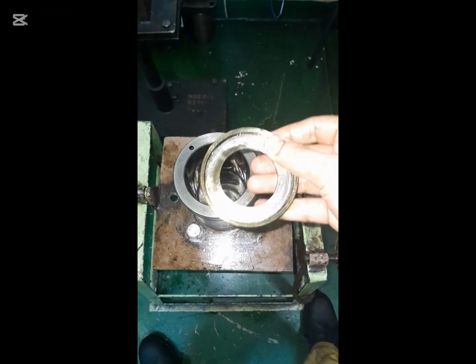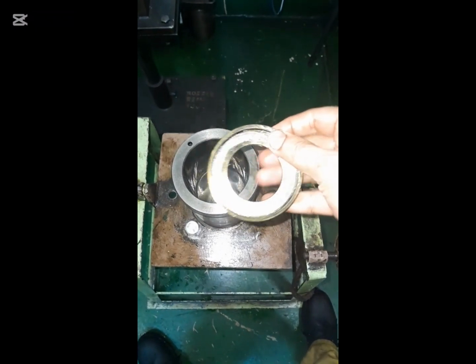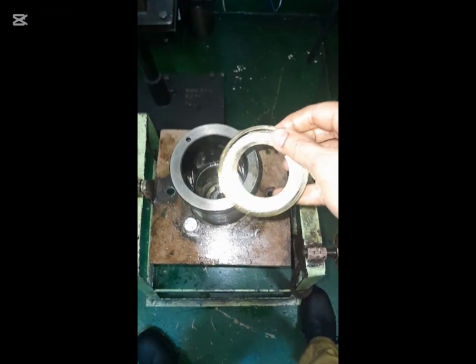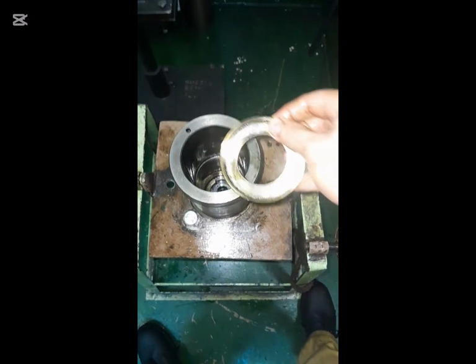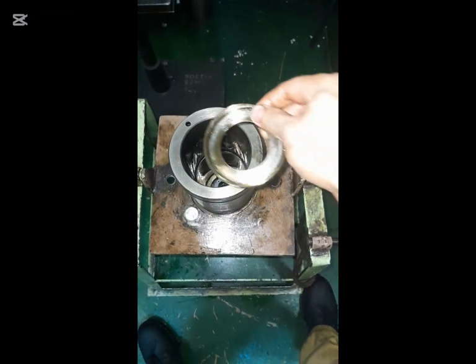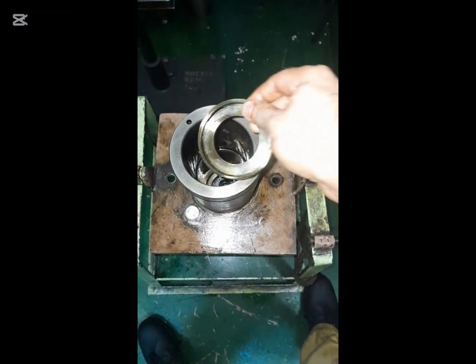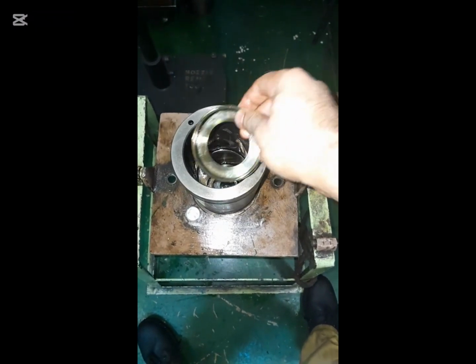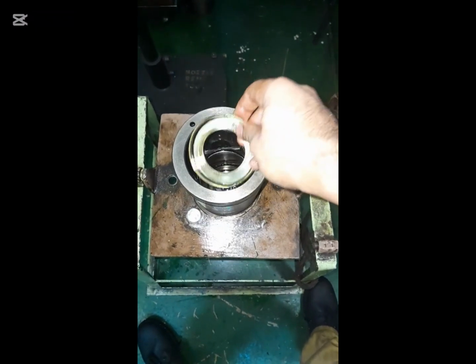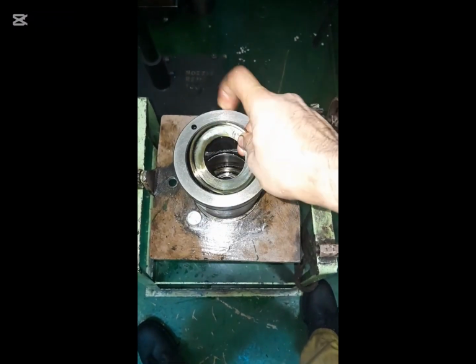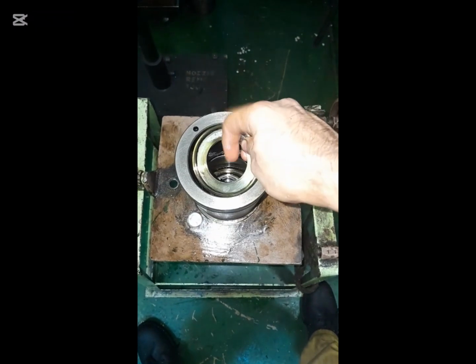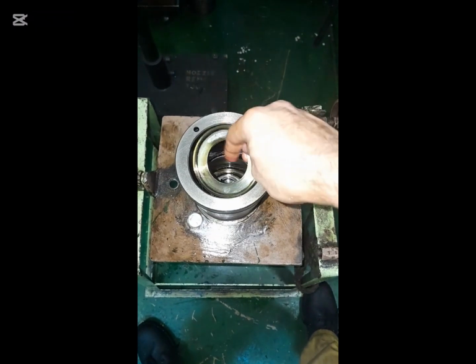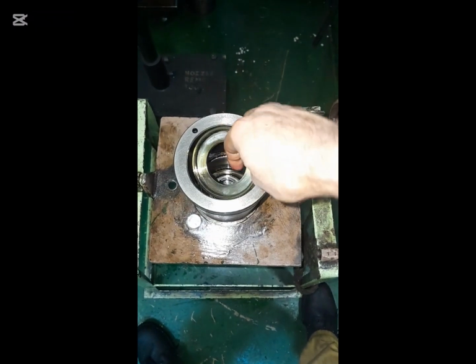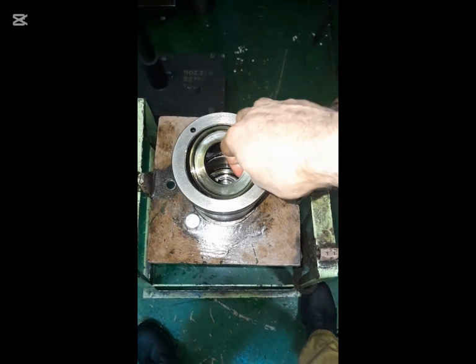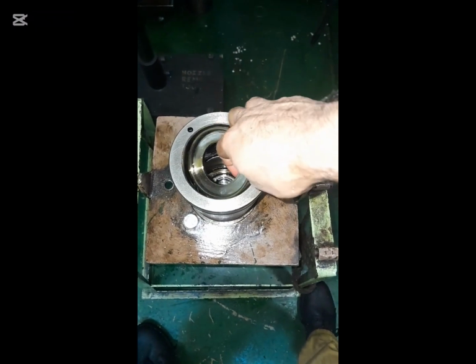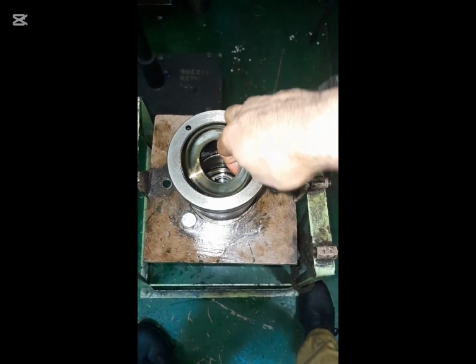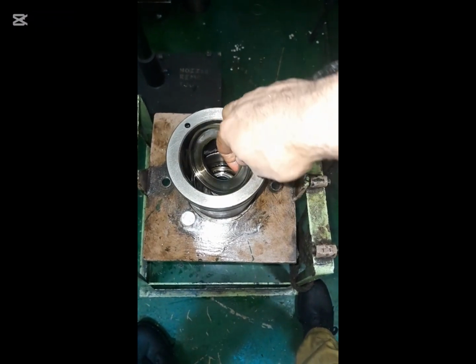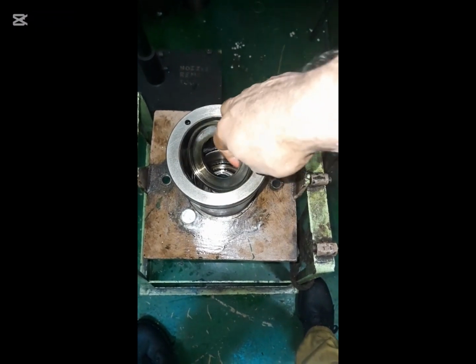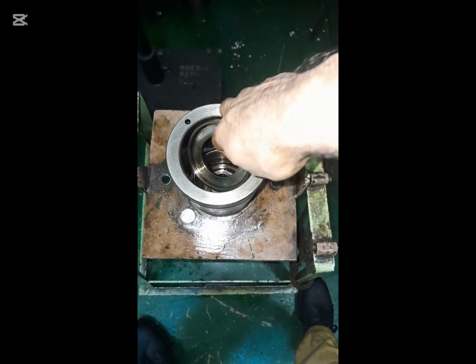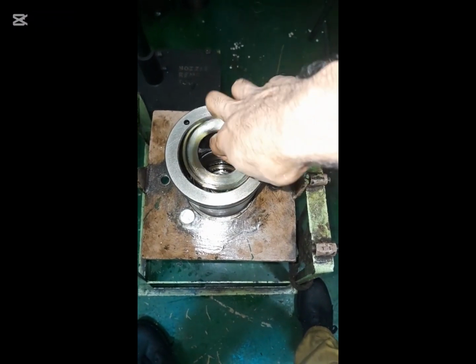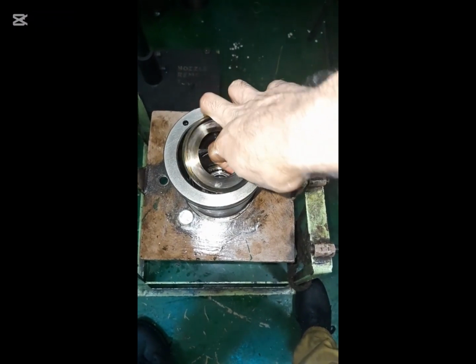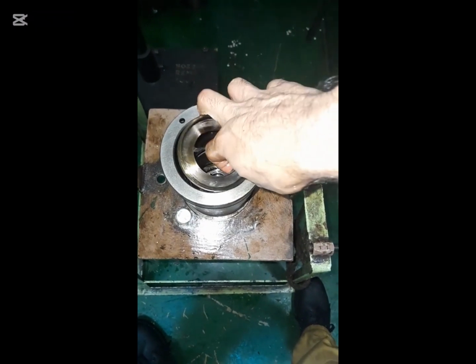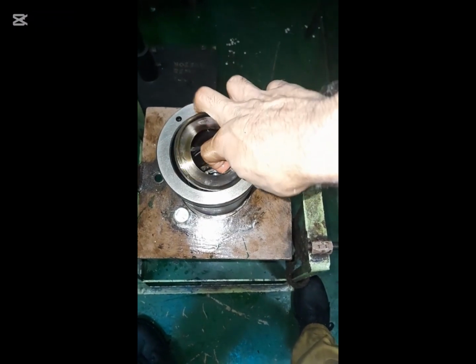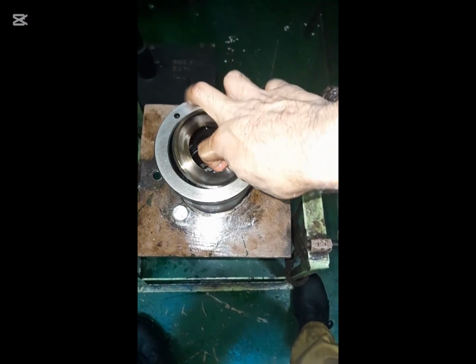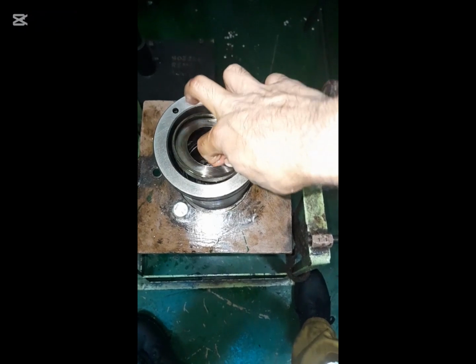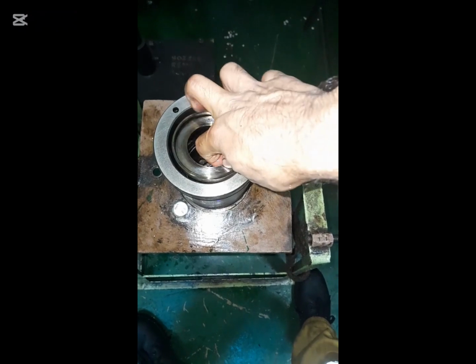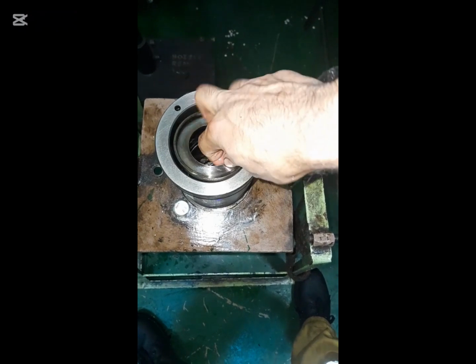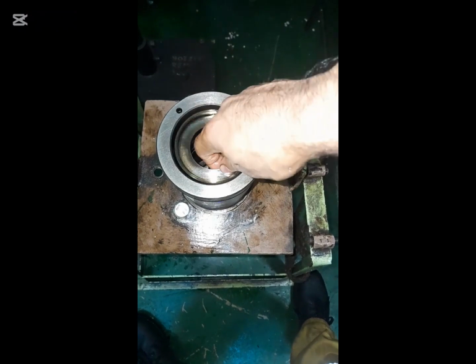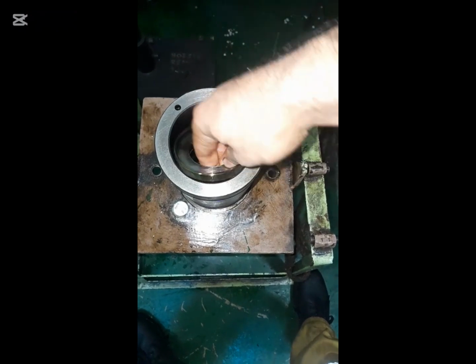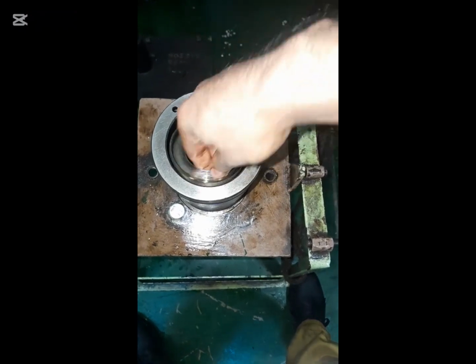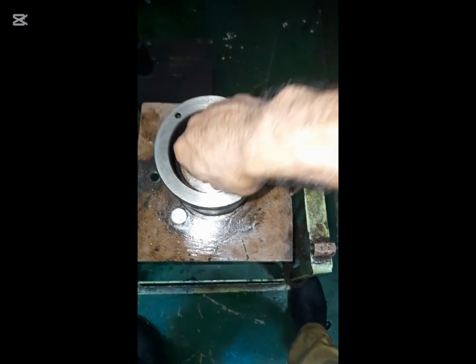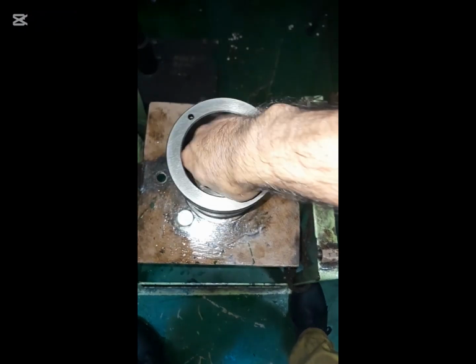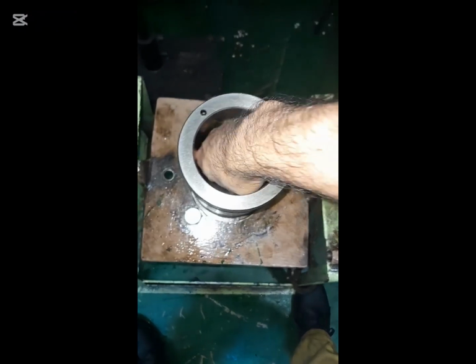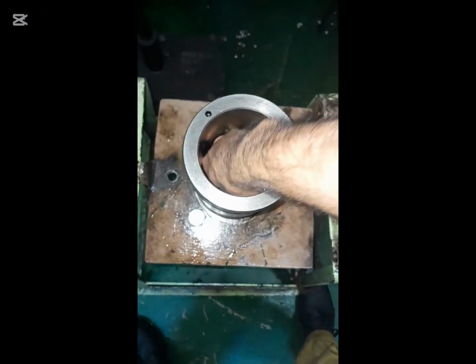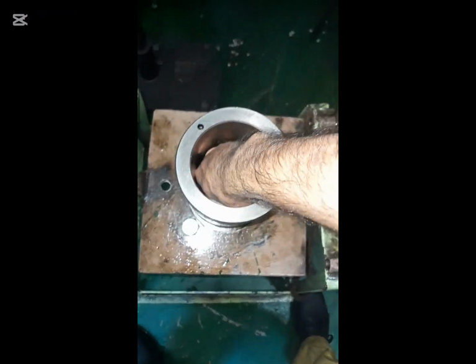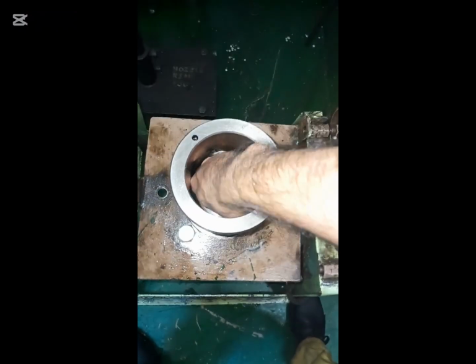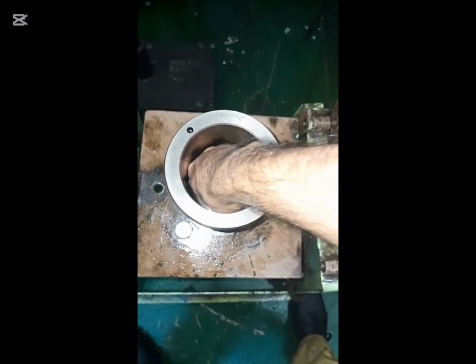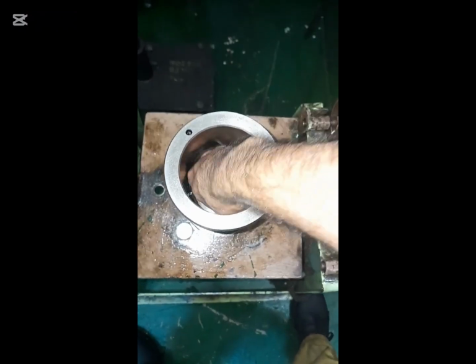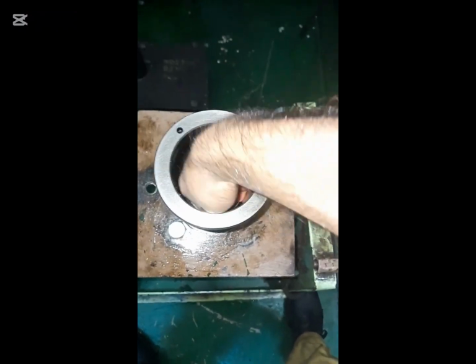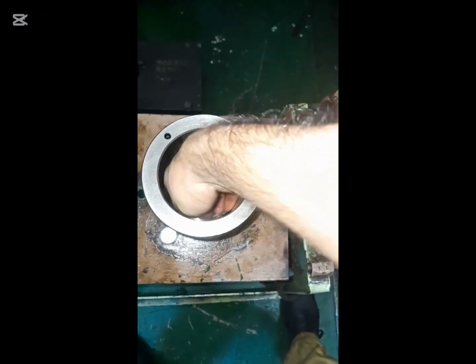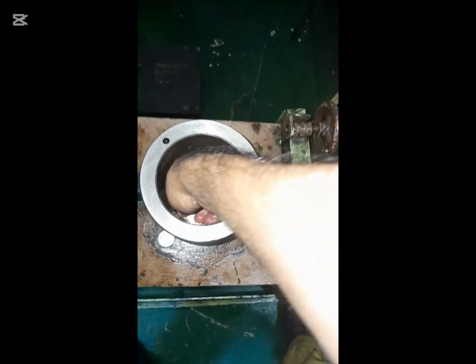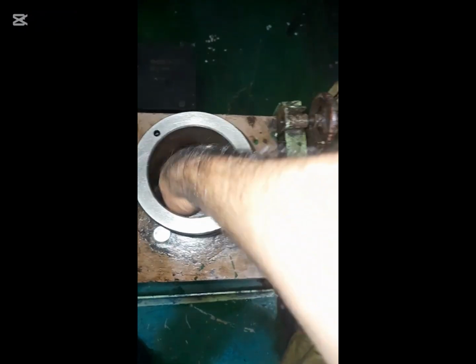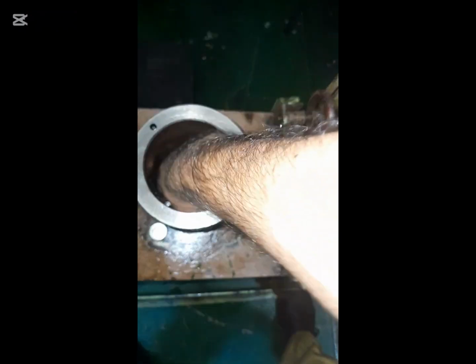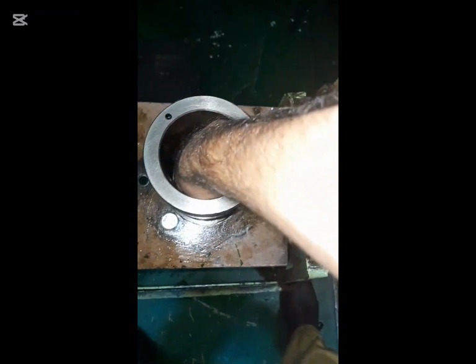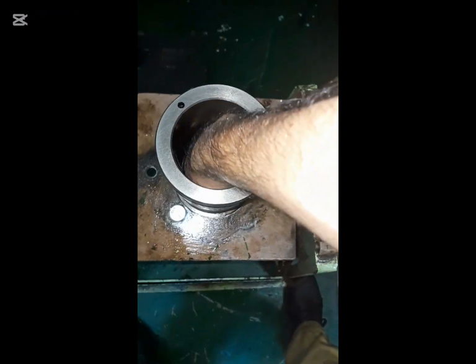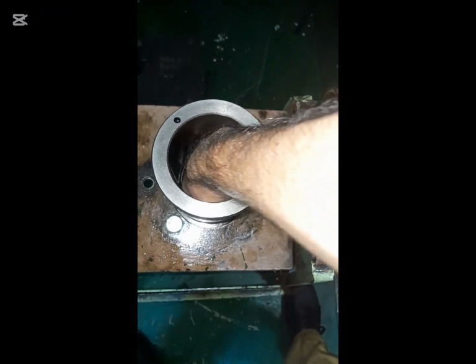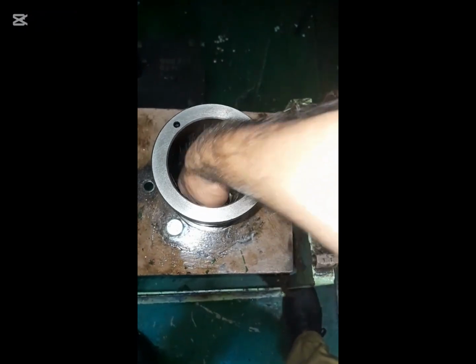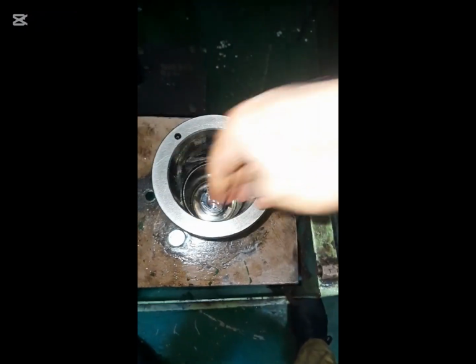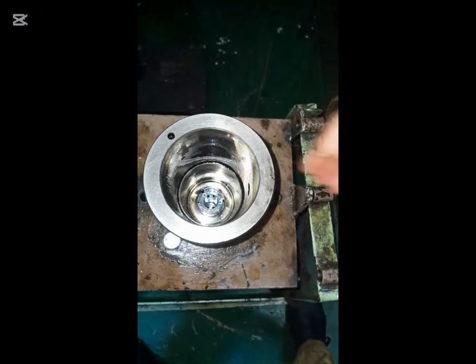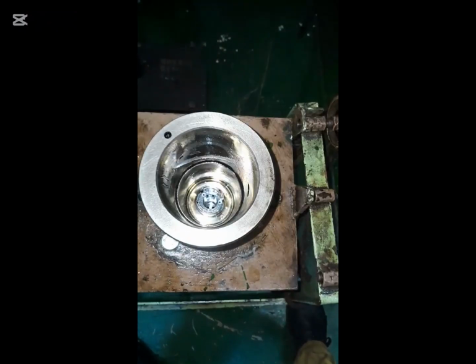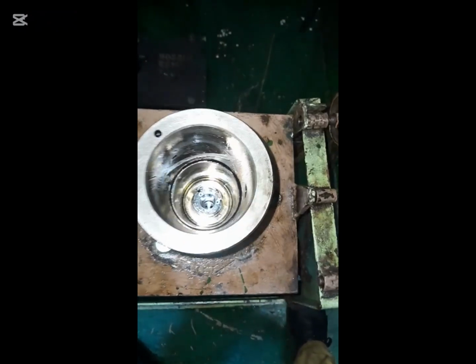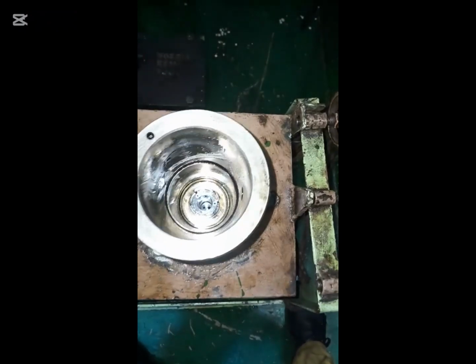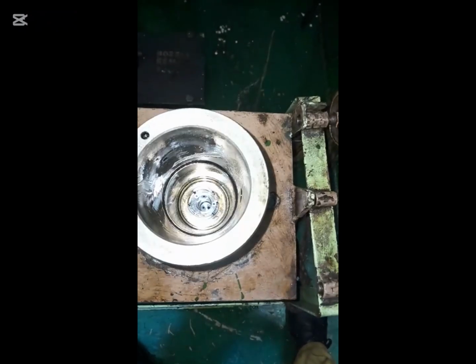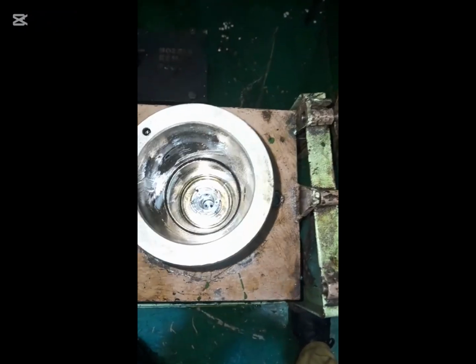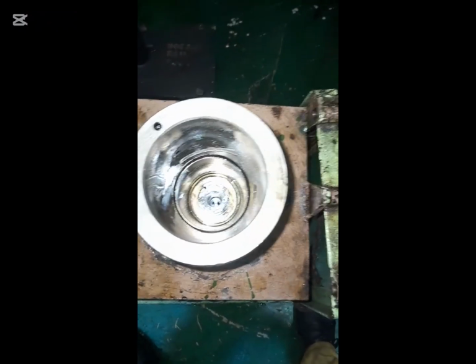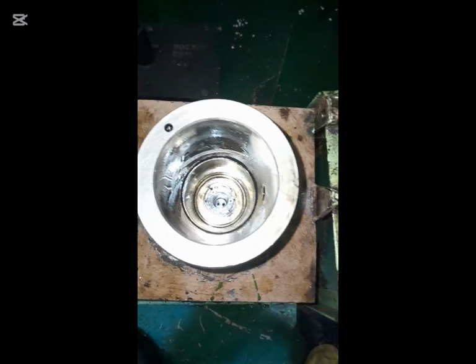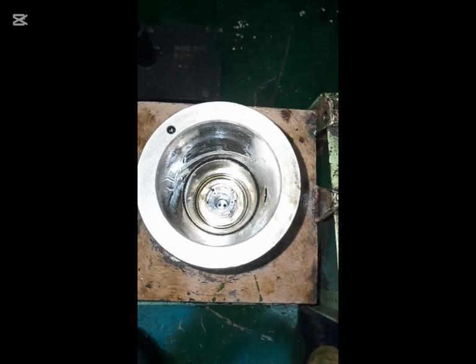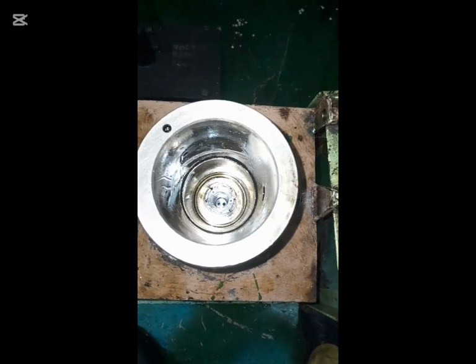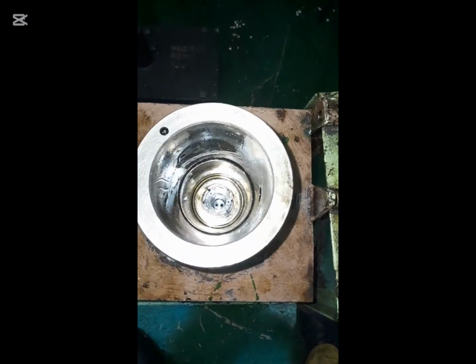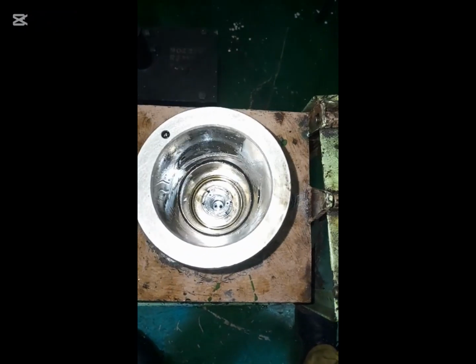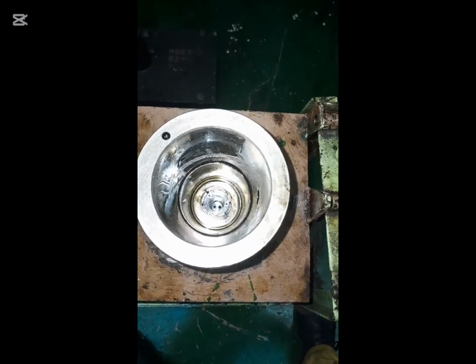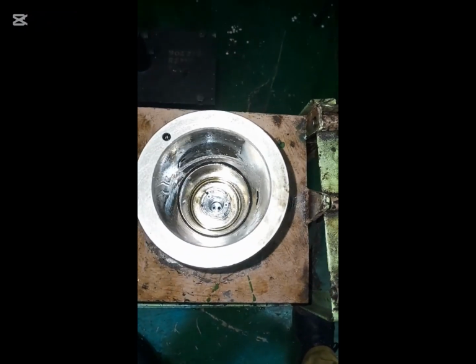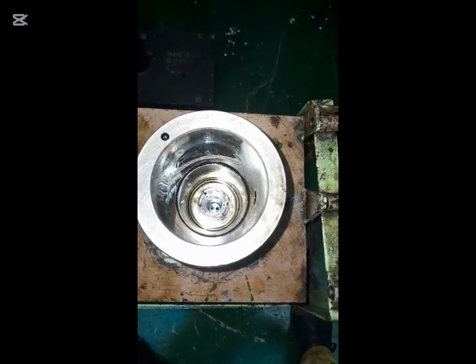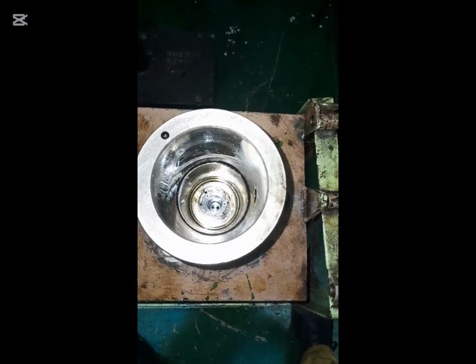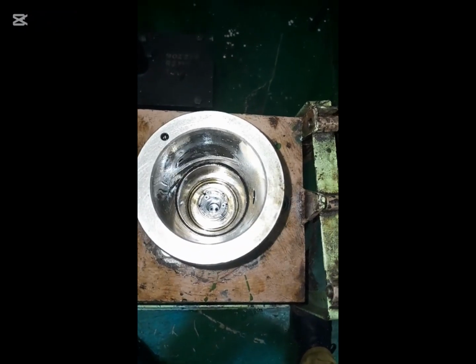Carefully insert the spring seat at the correct position, and after that insert the spring.